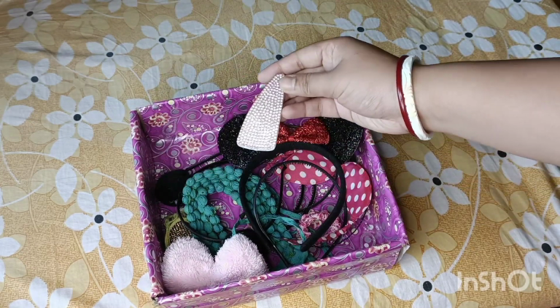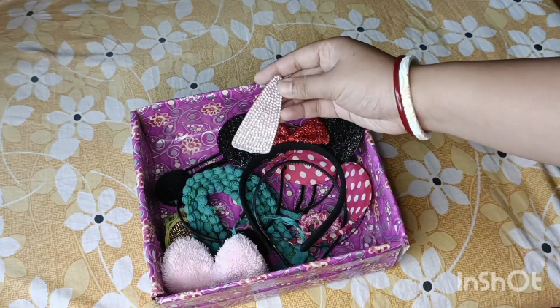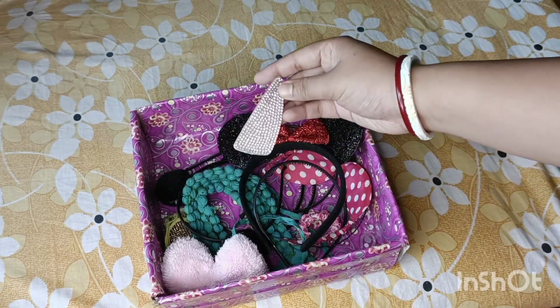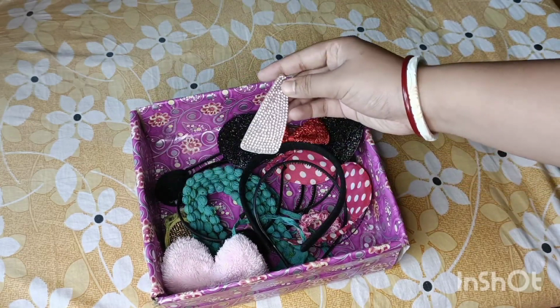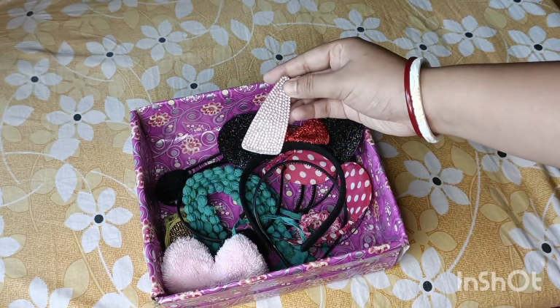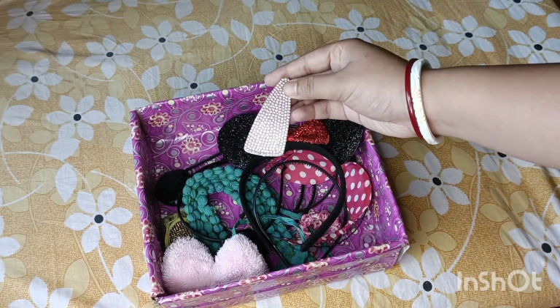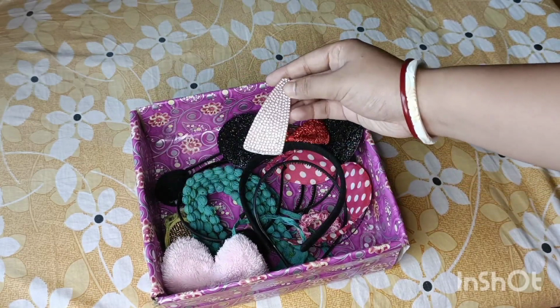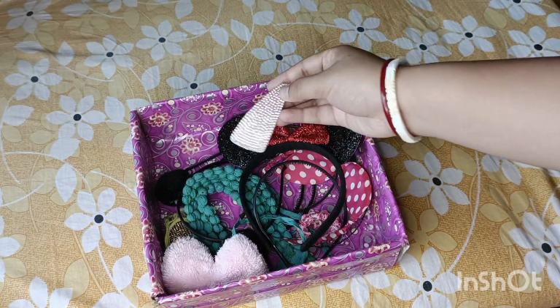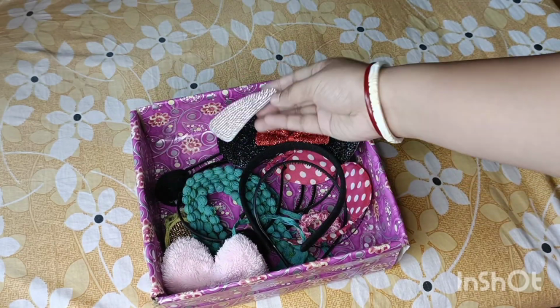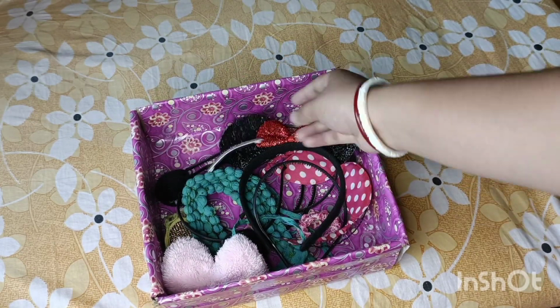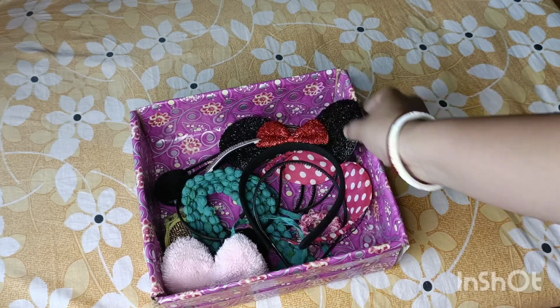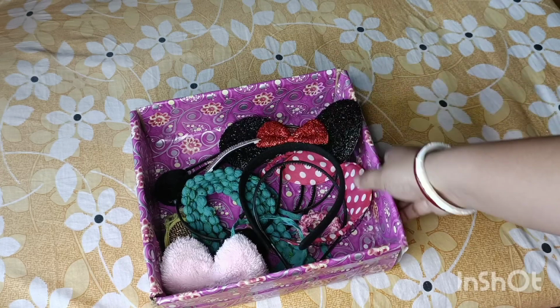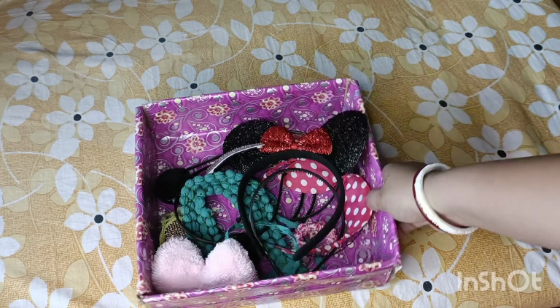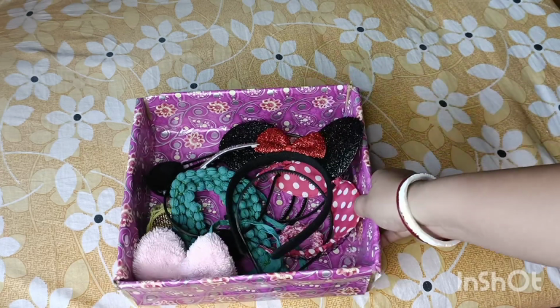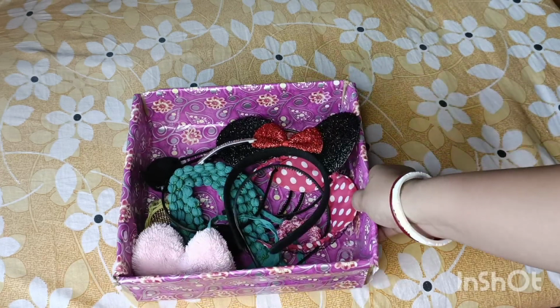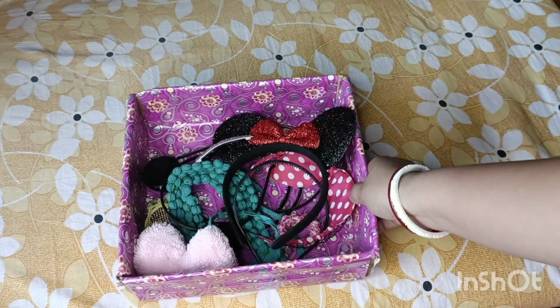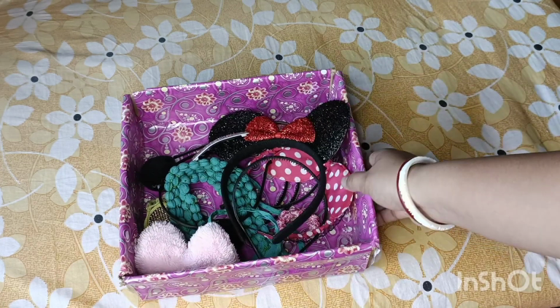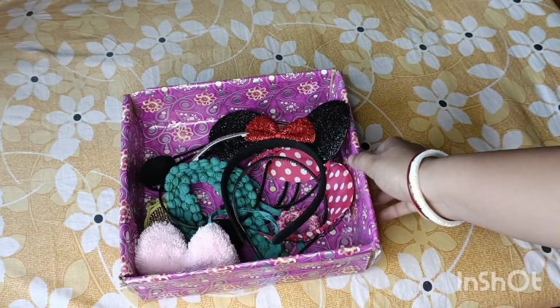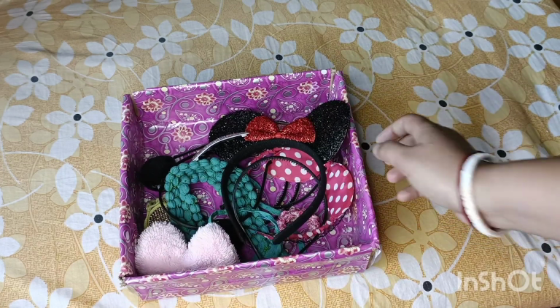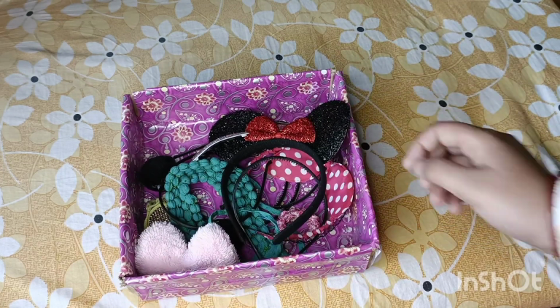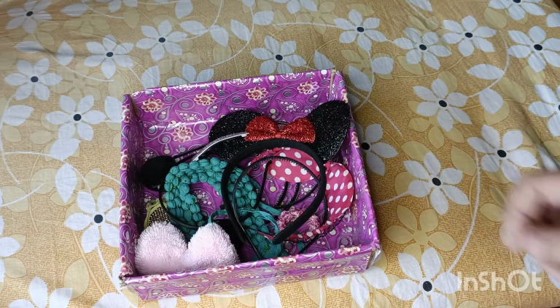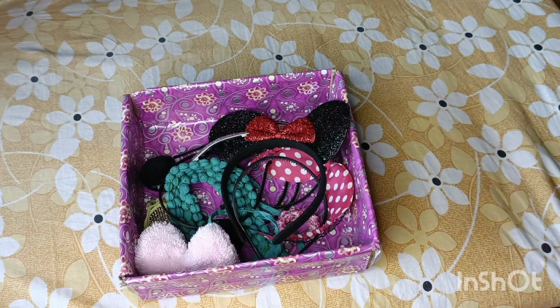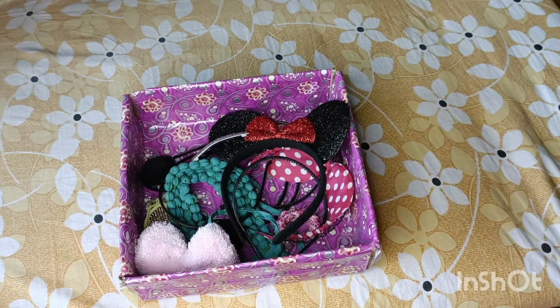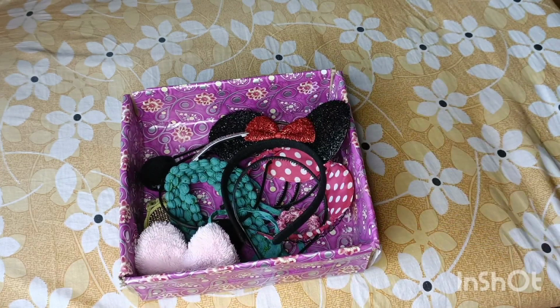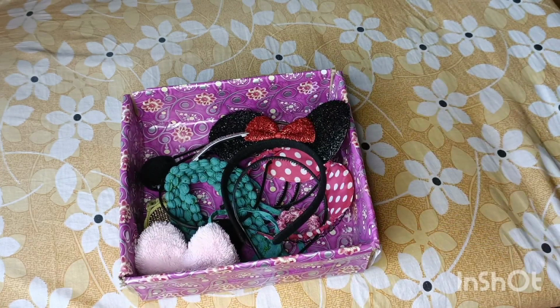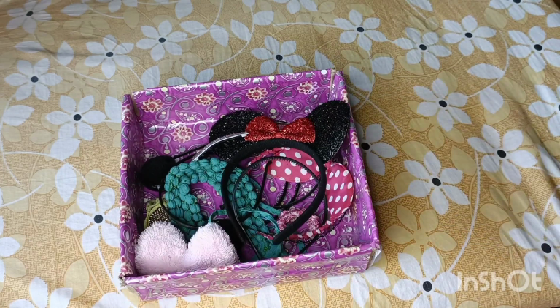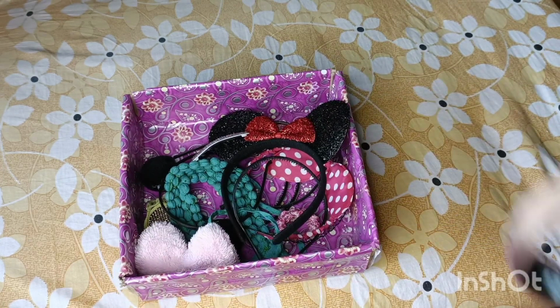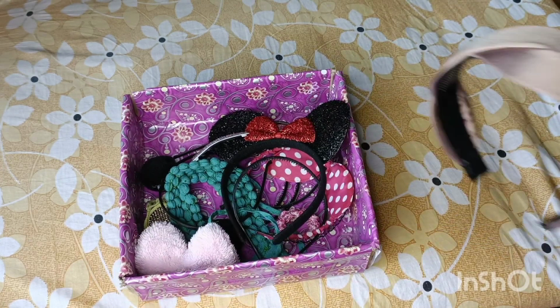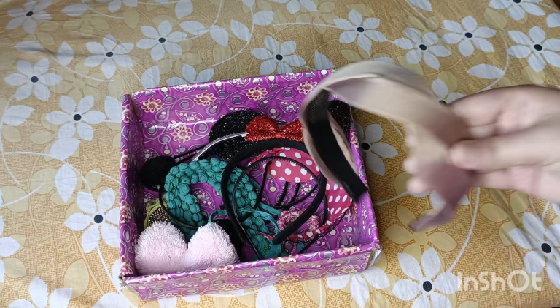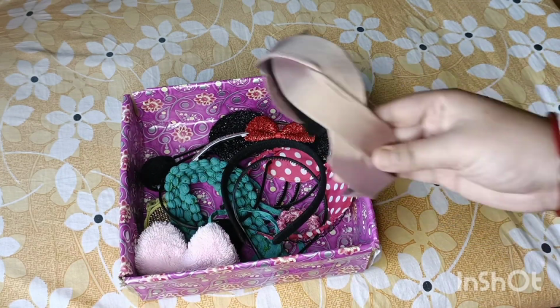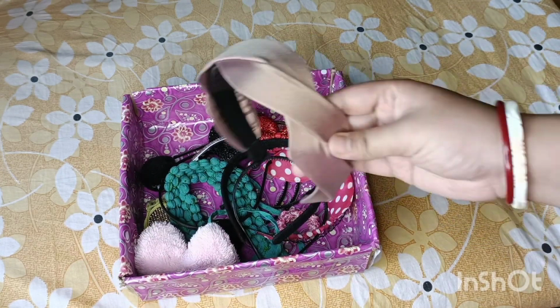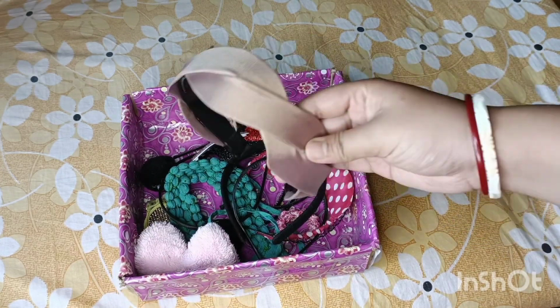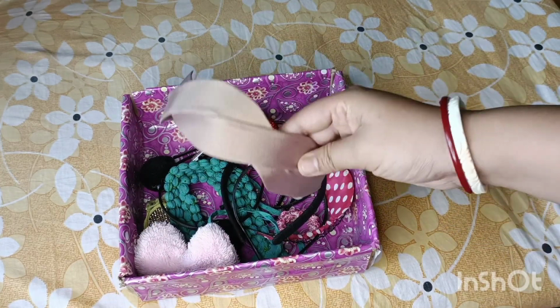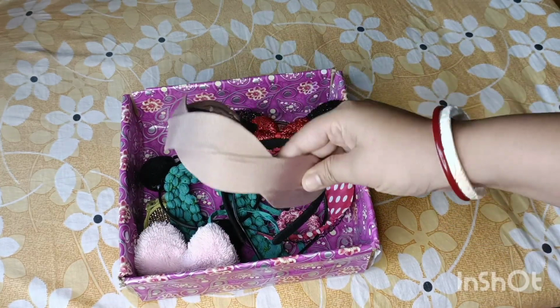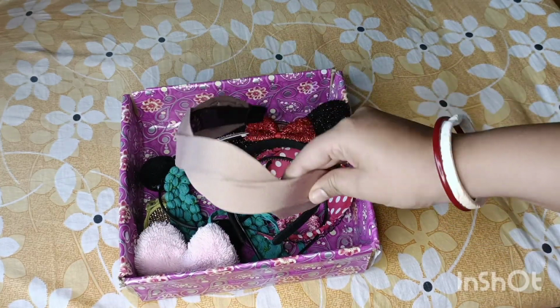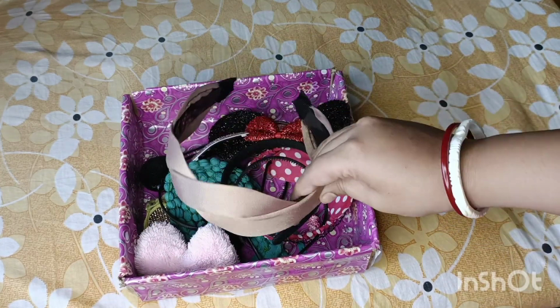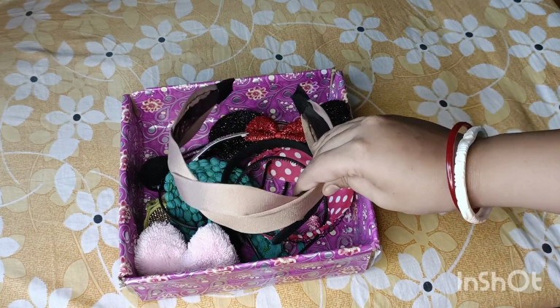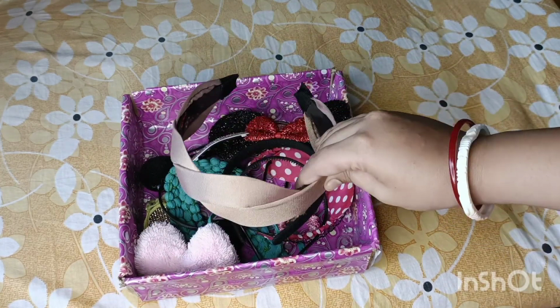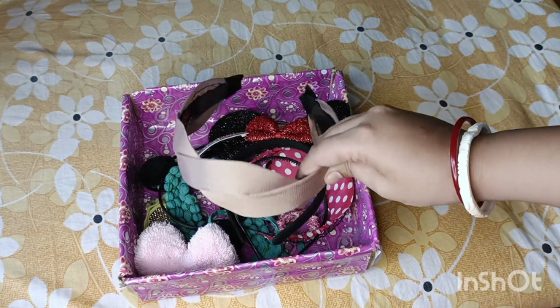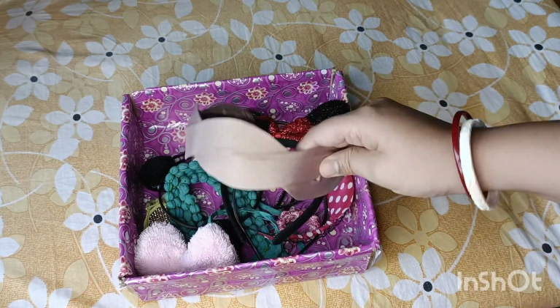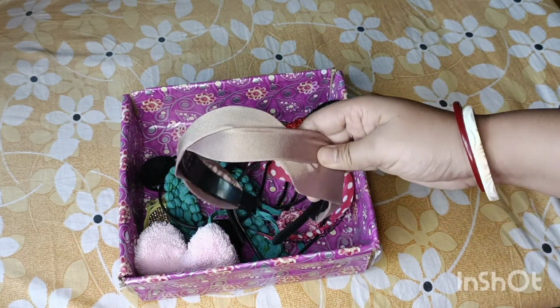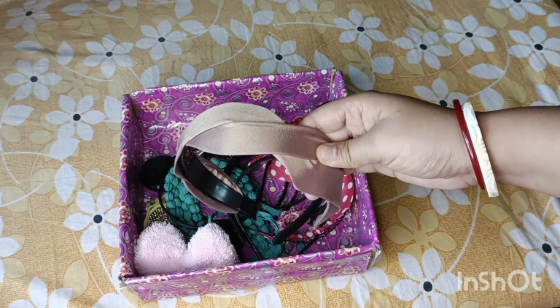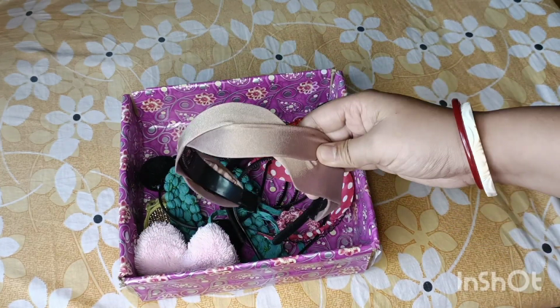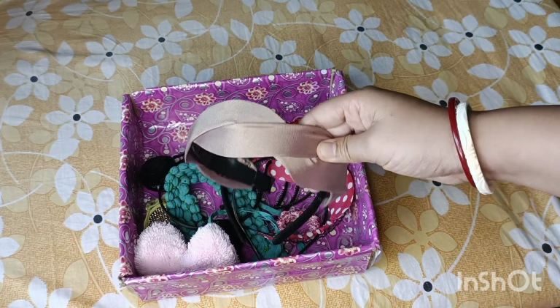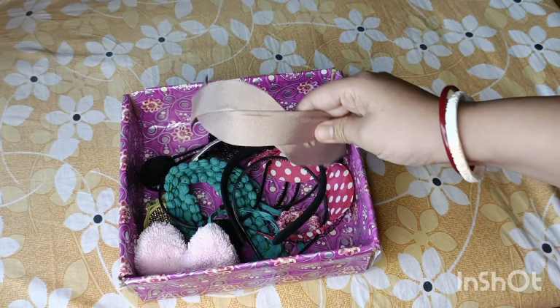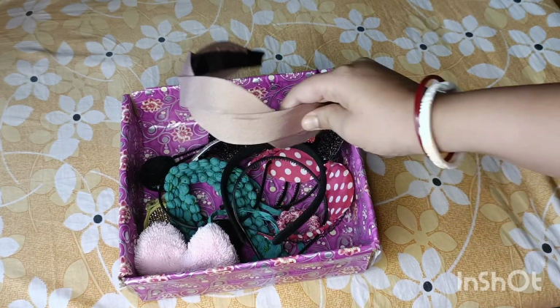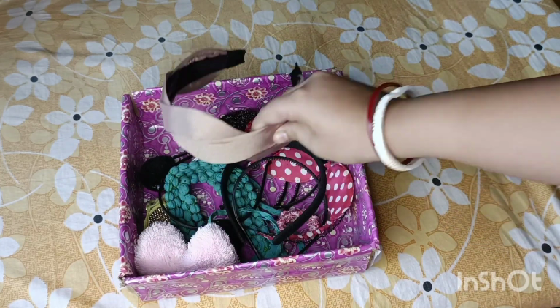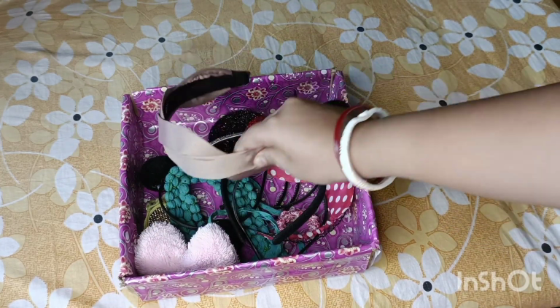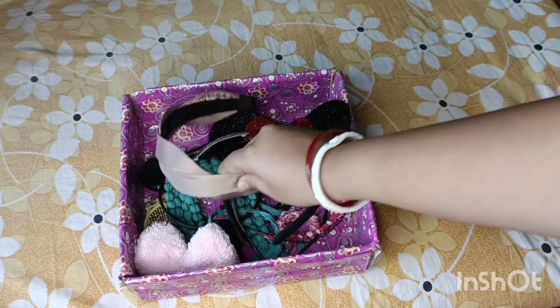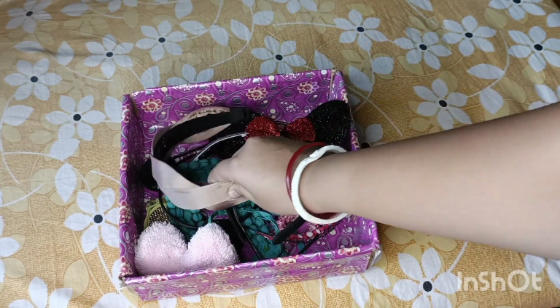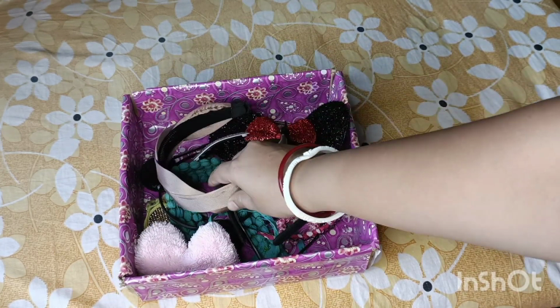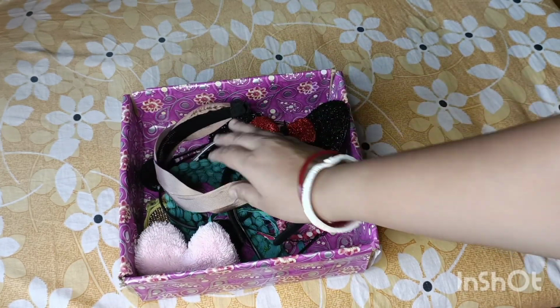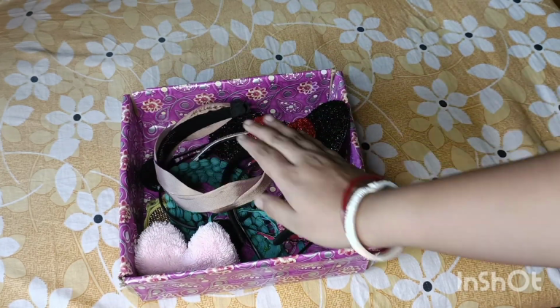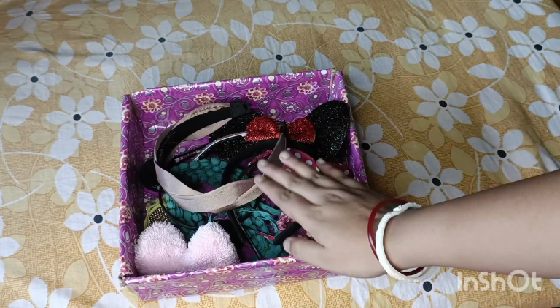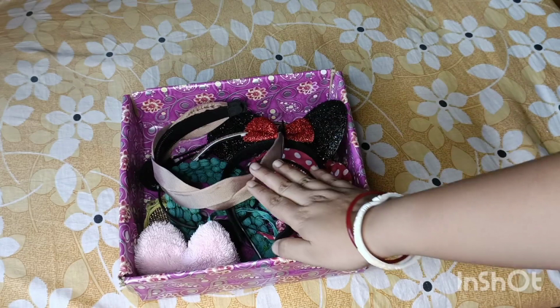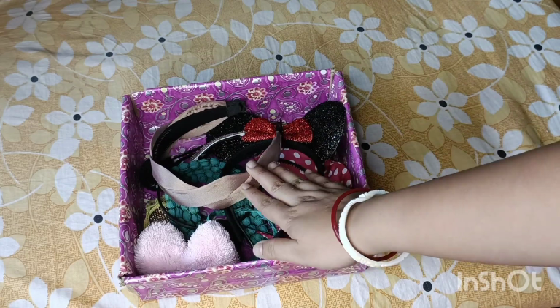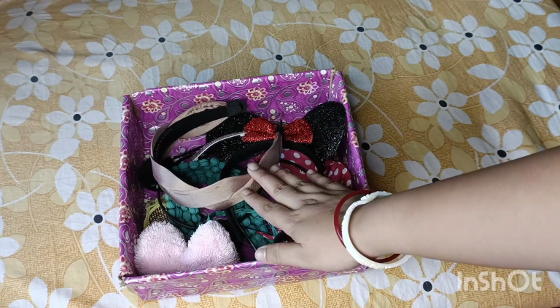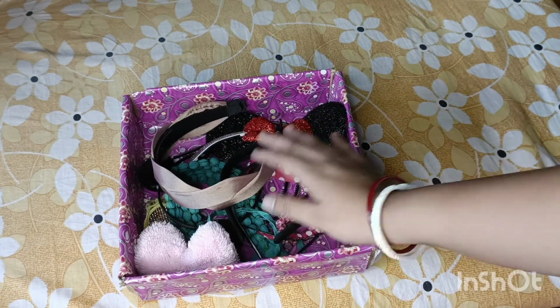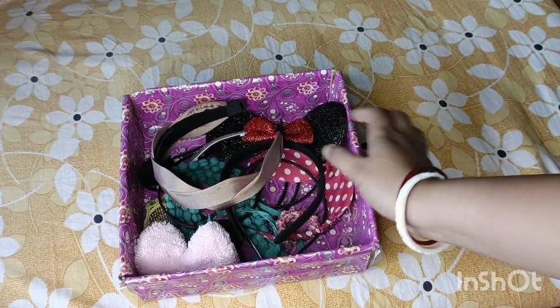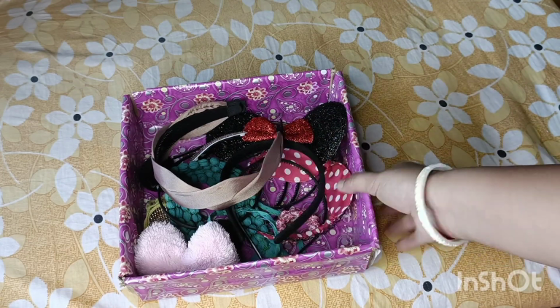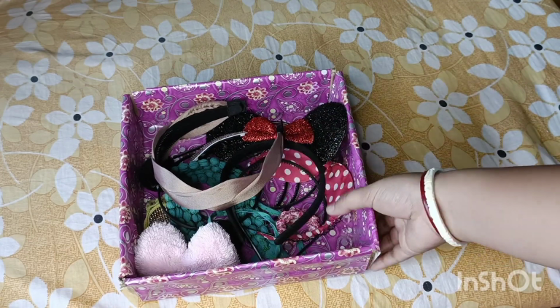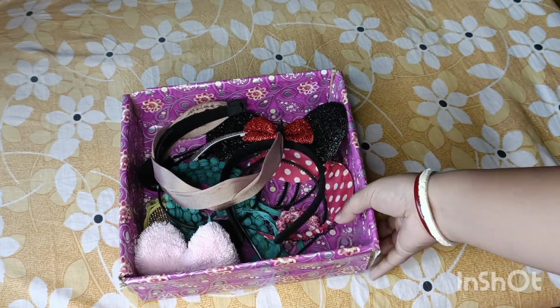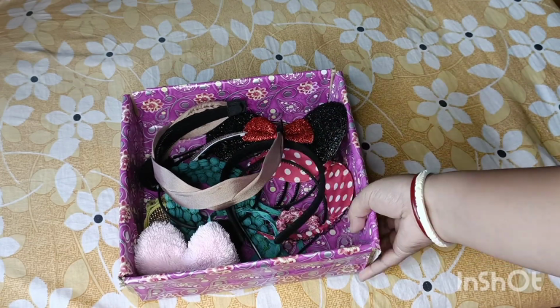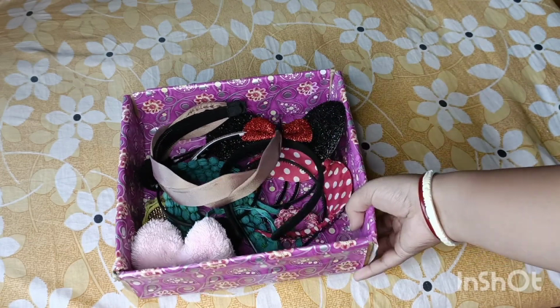This is a gift wrap and I will do a gift wrap with this paper and I will keep my hair band together.